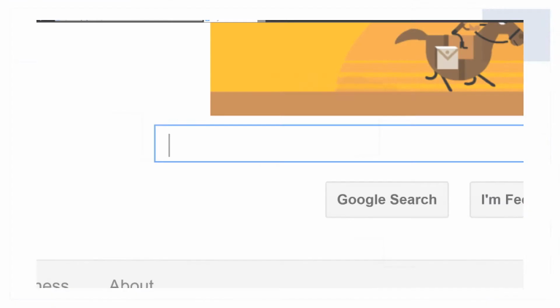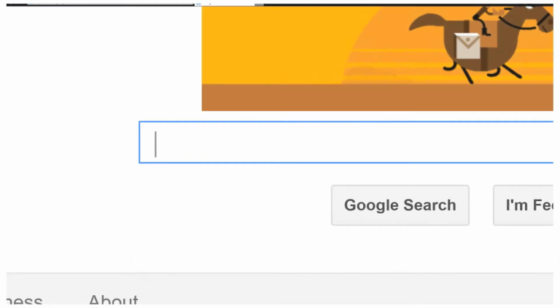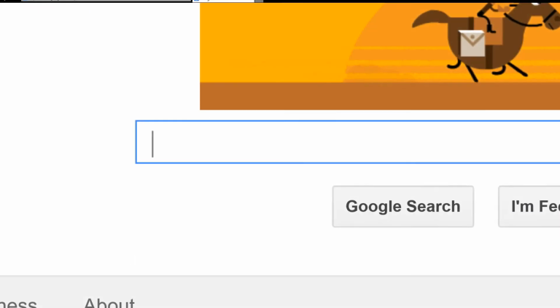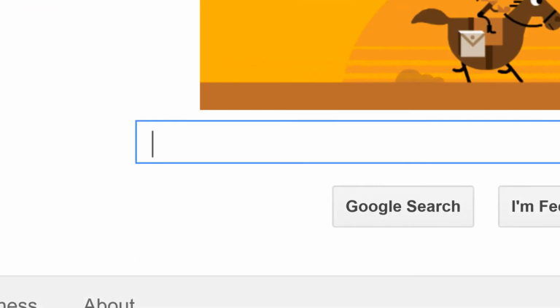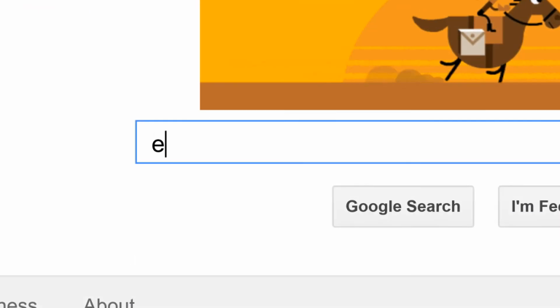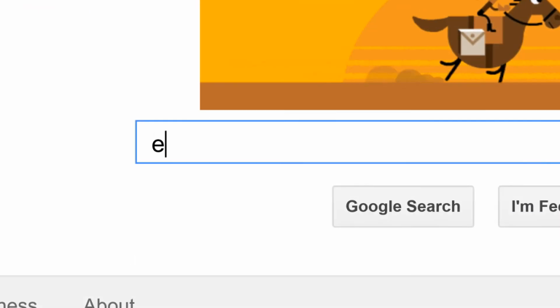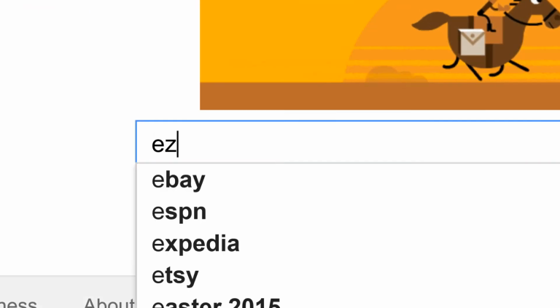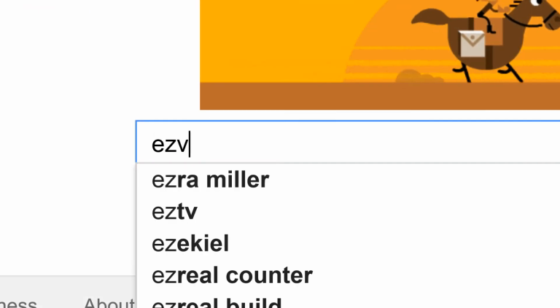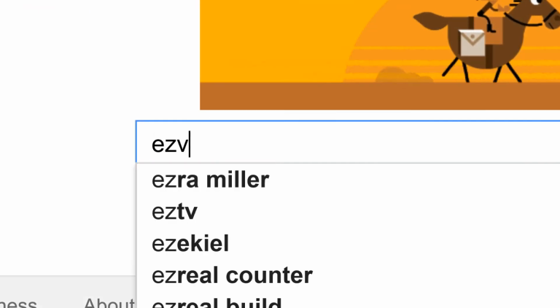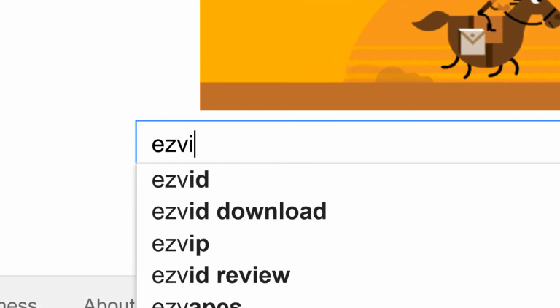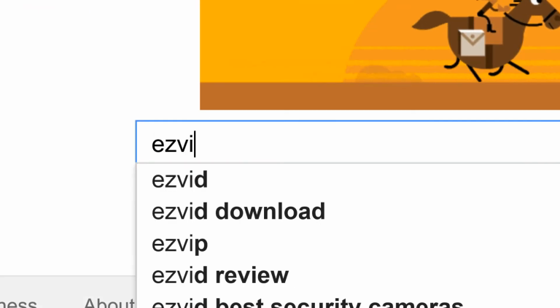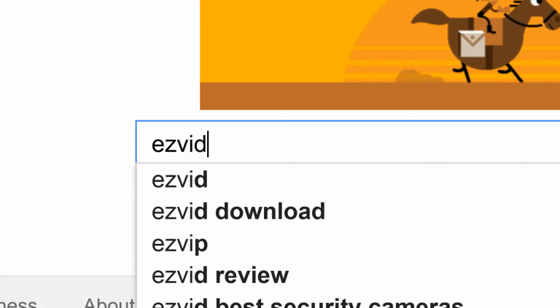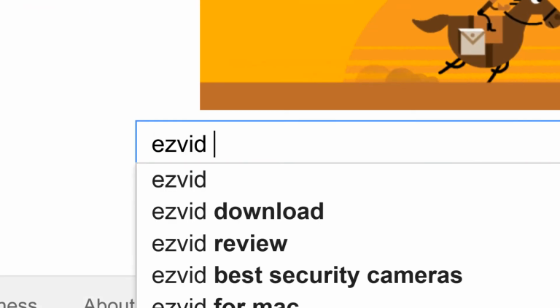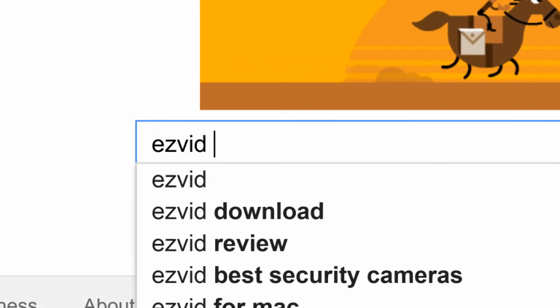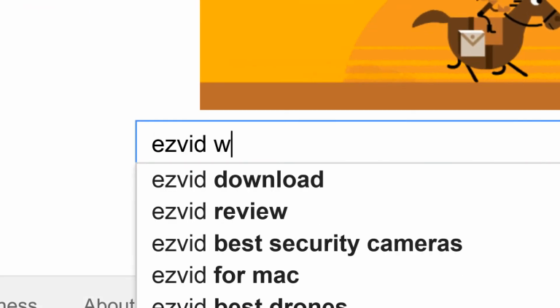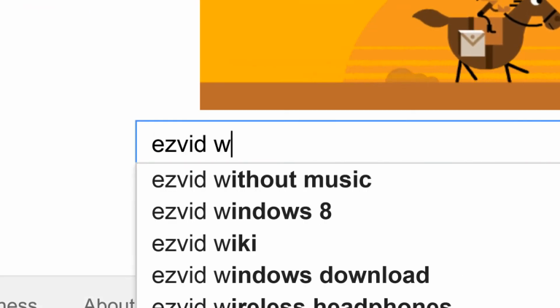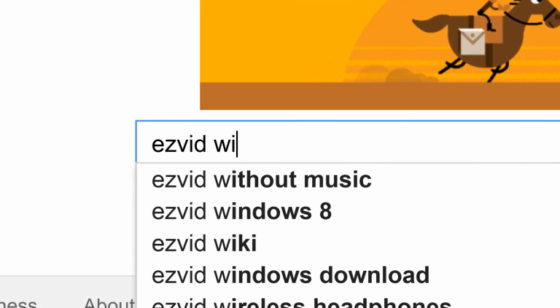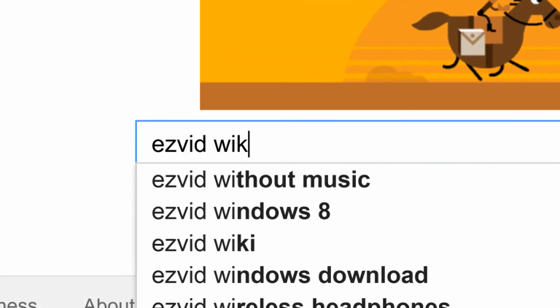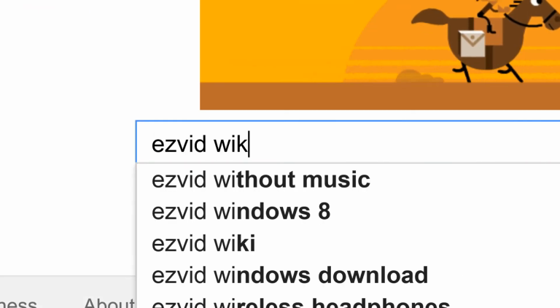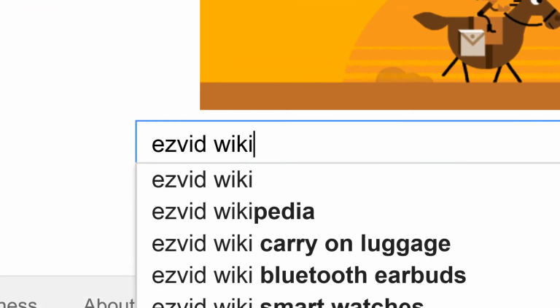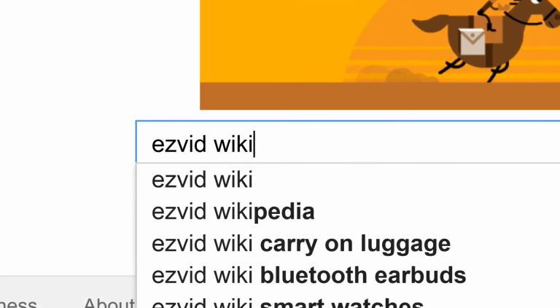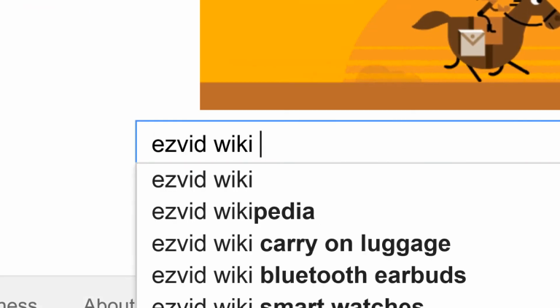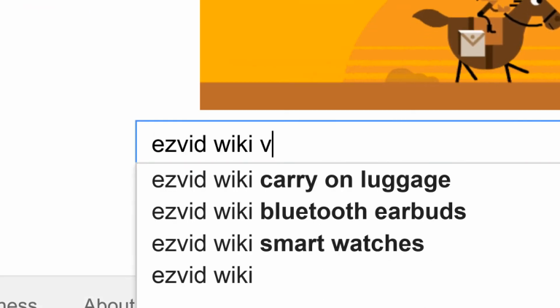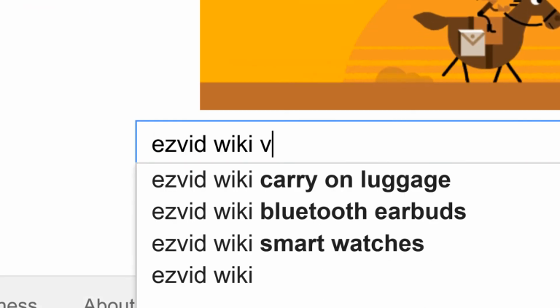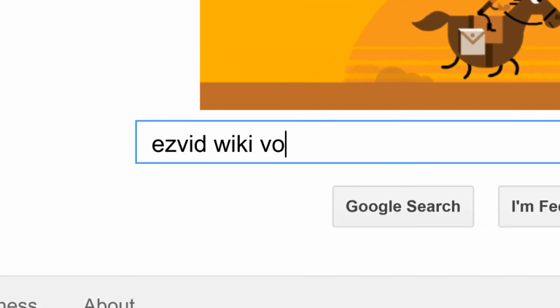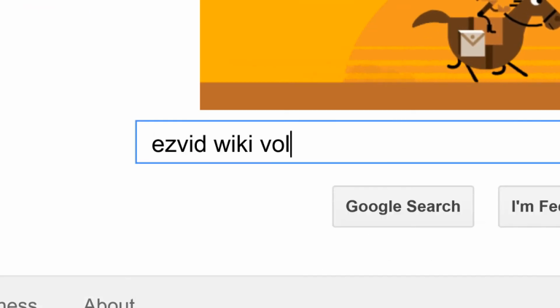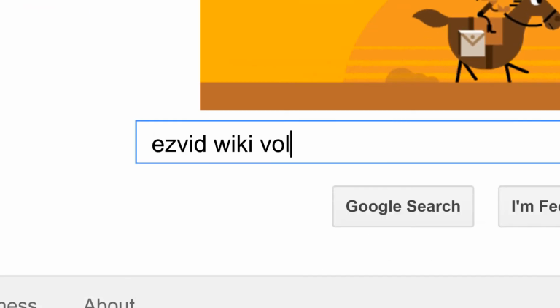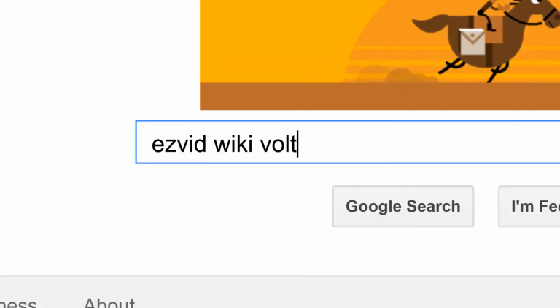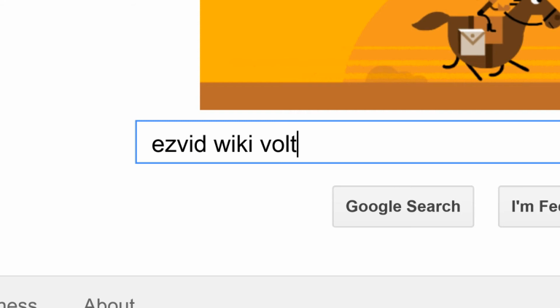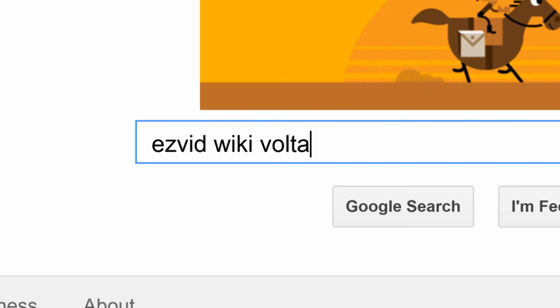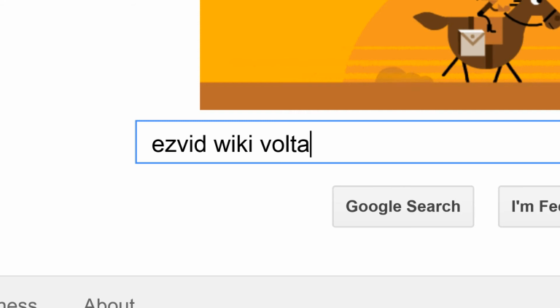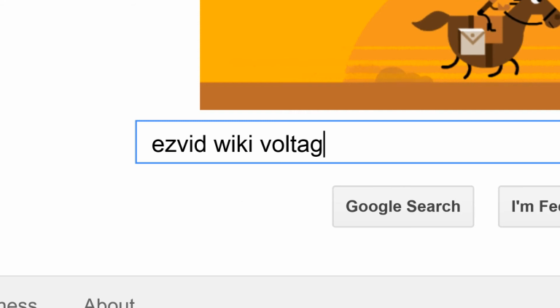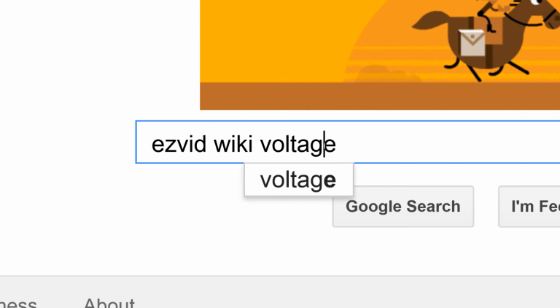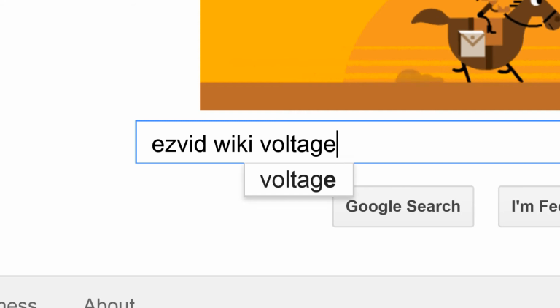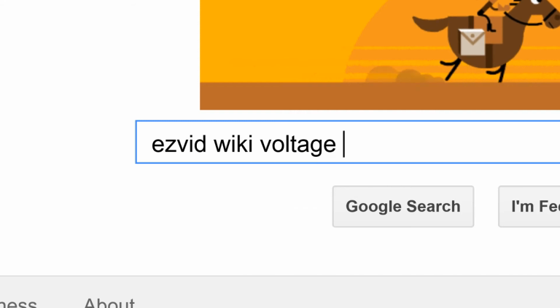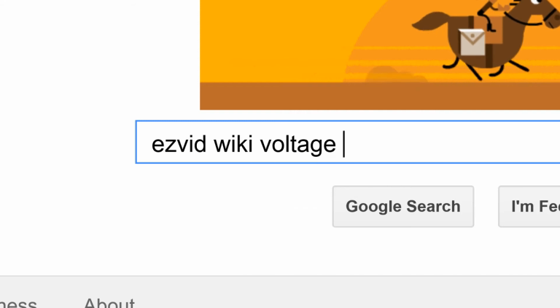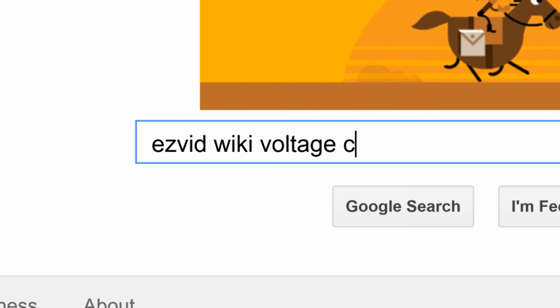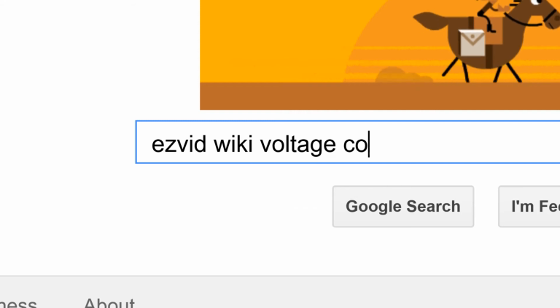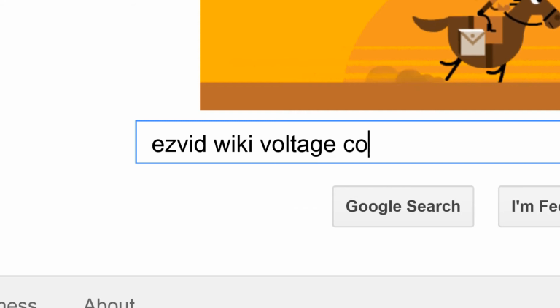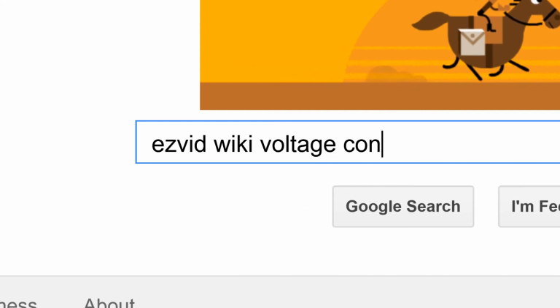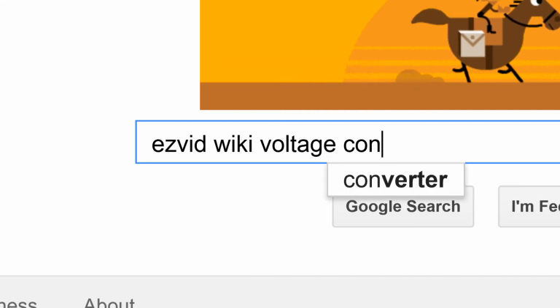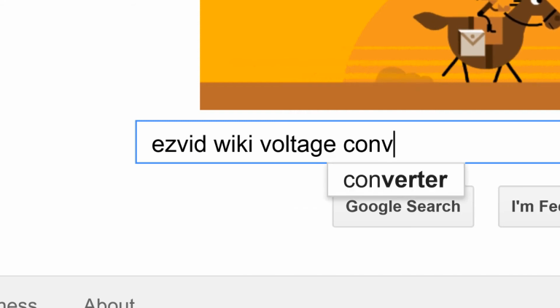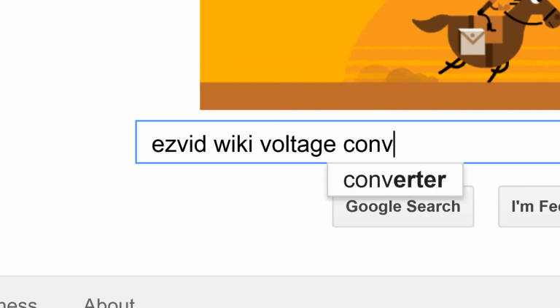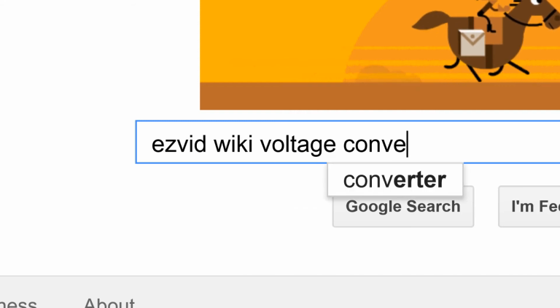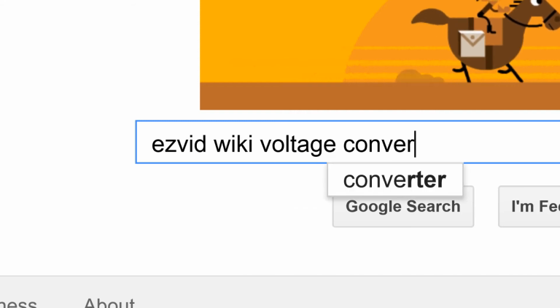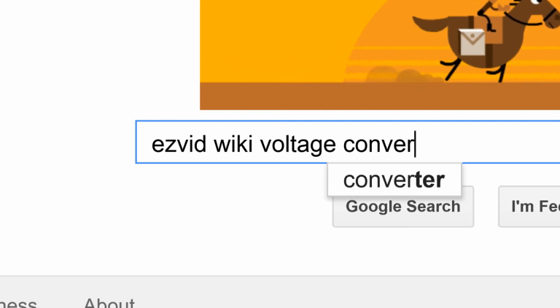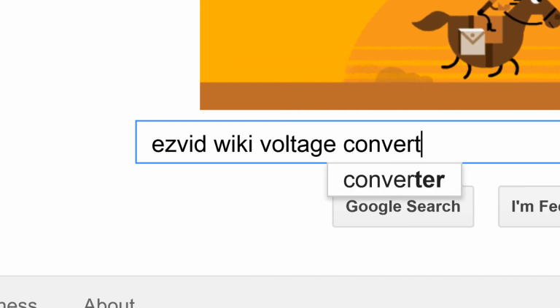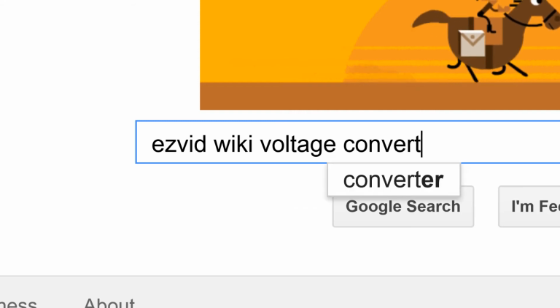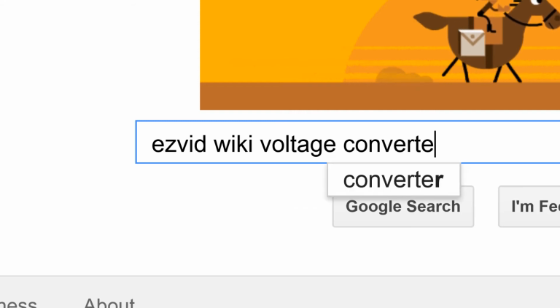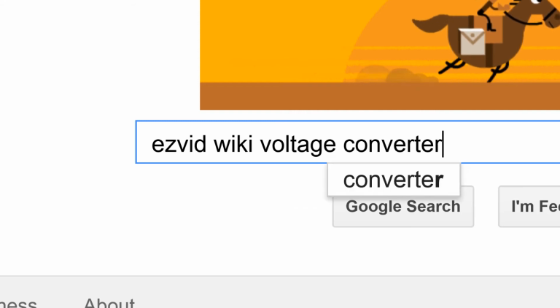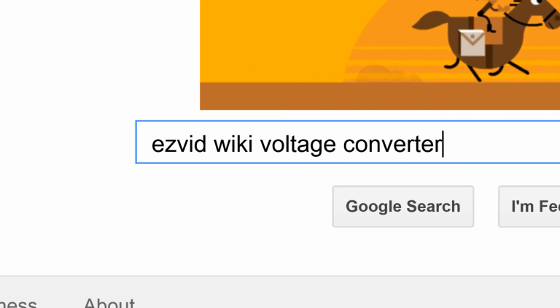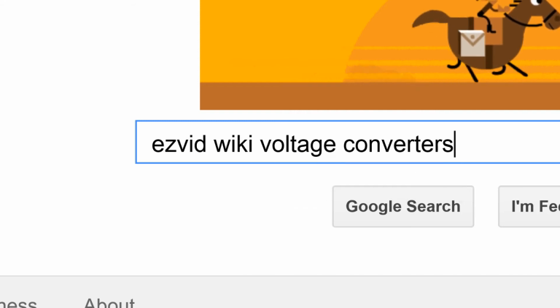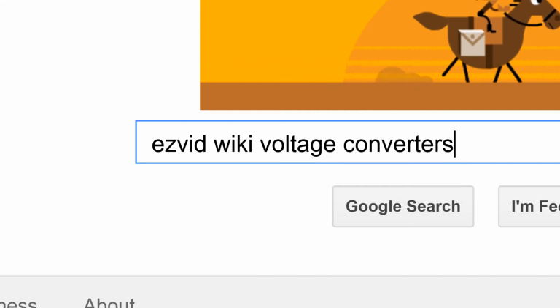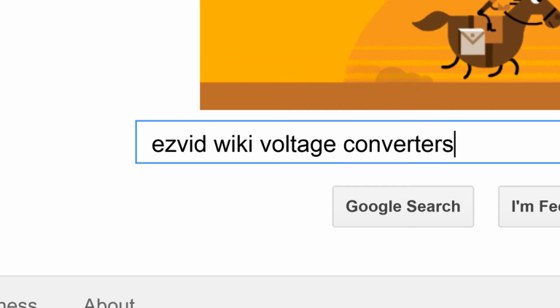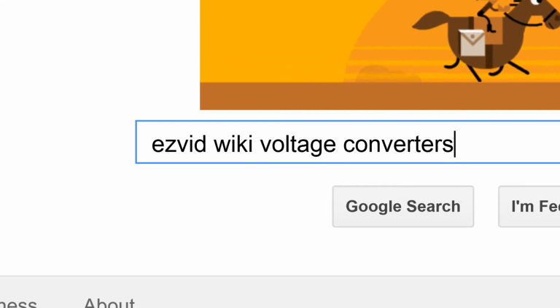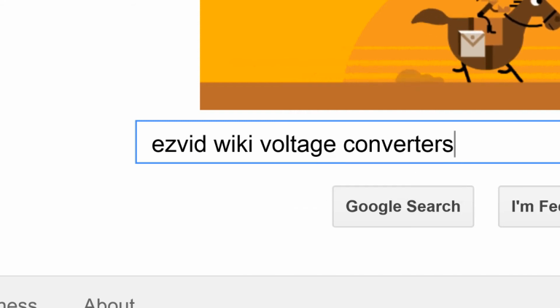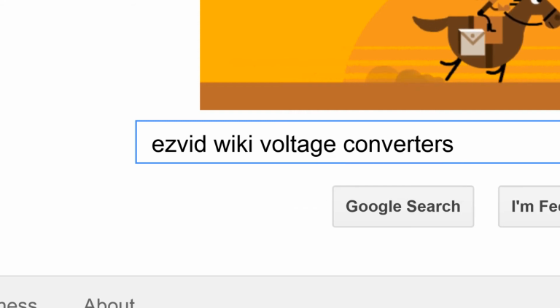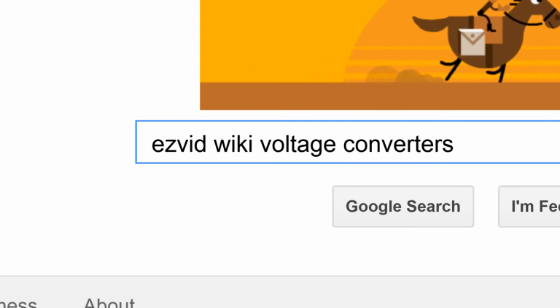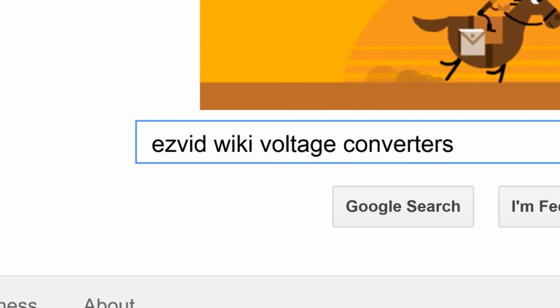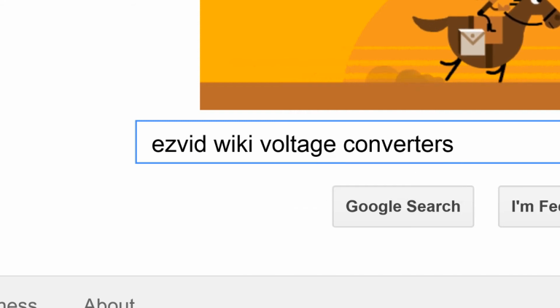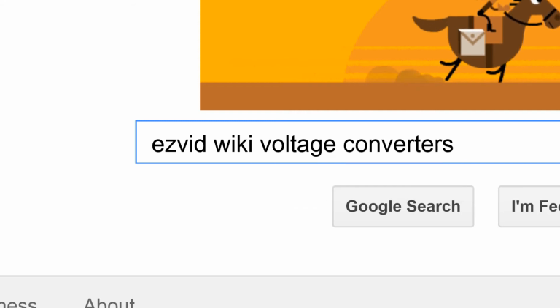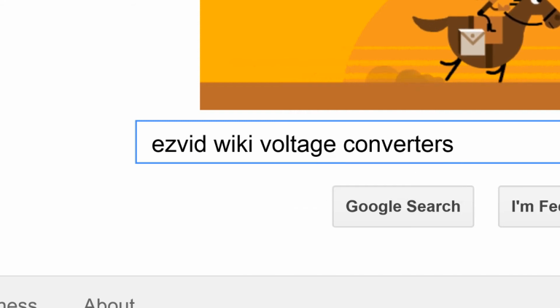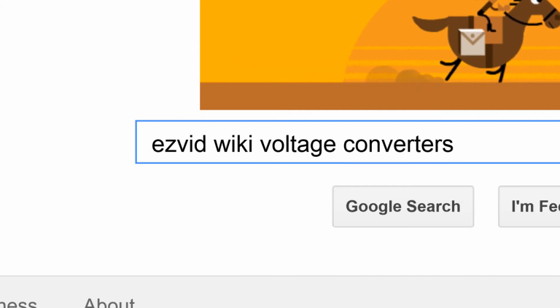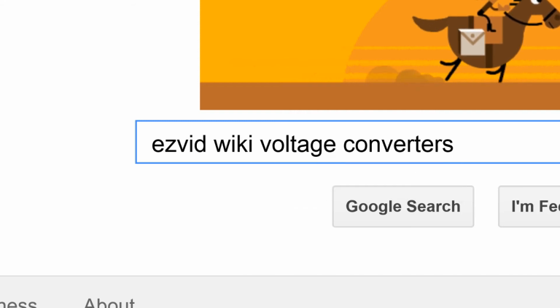To get links to all this stuff and add to this list, search for EasyVid Wiki voltage converters.